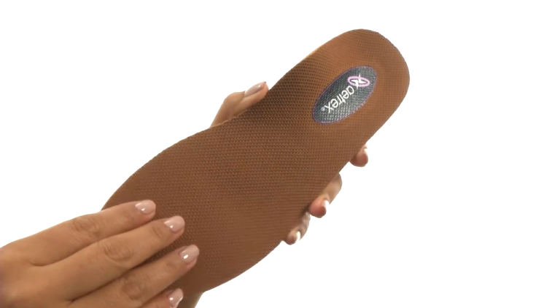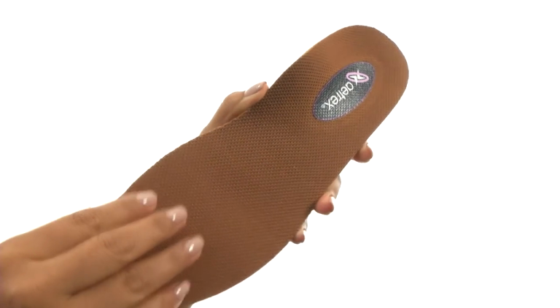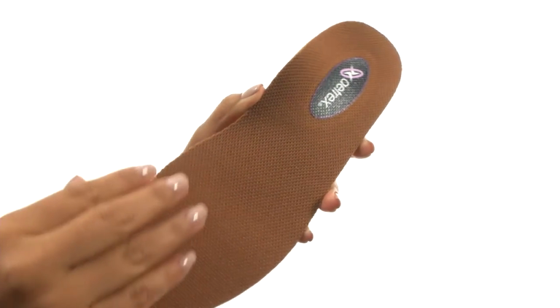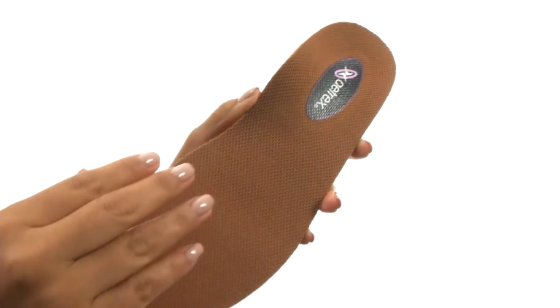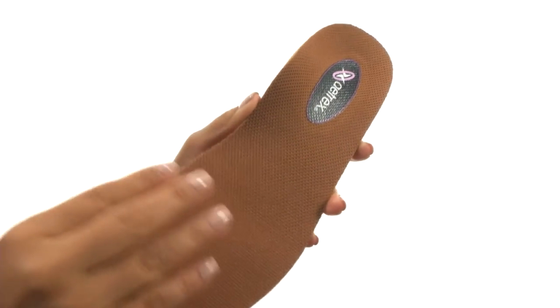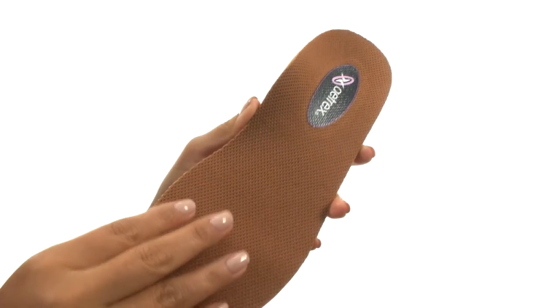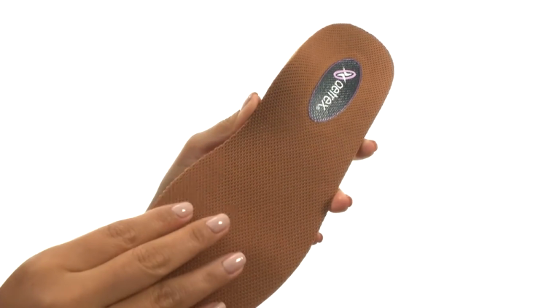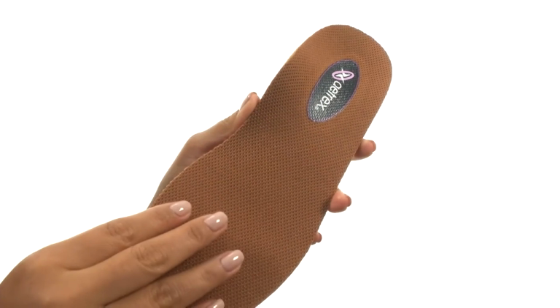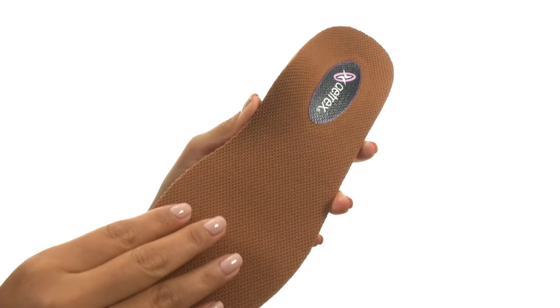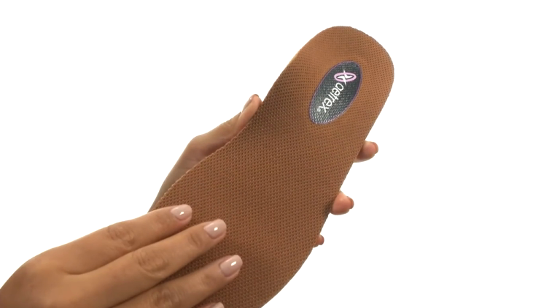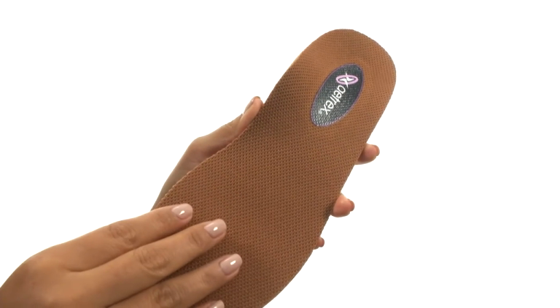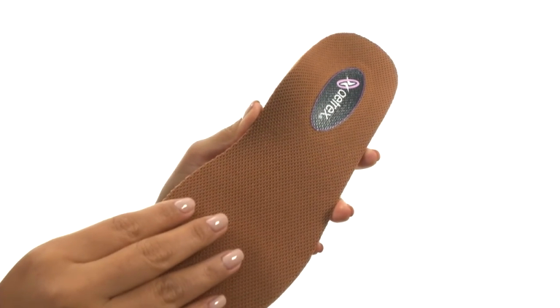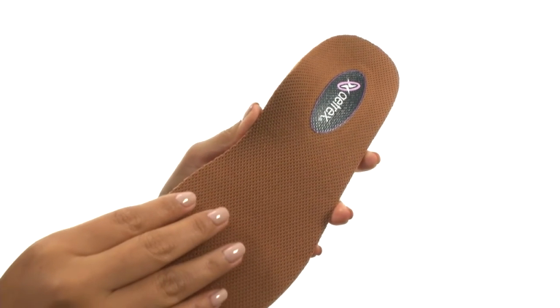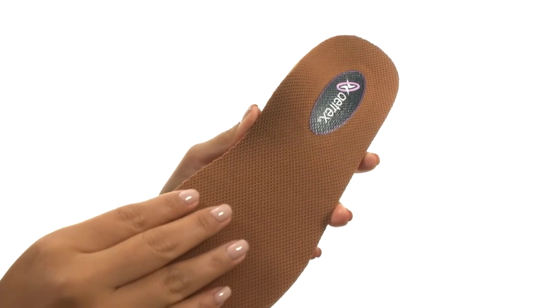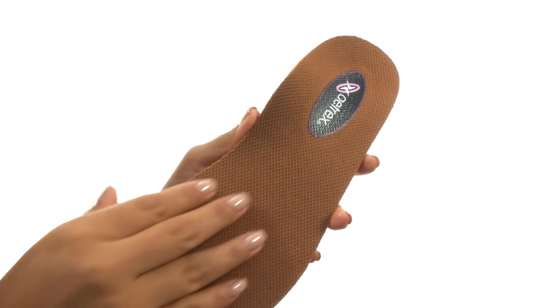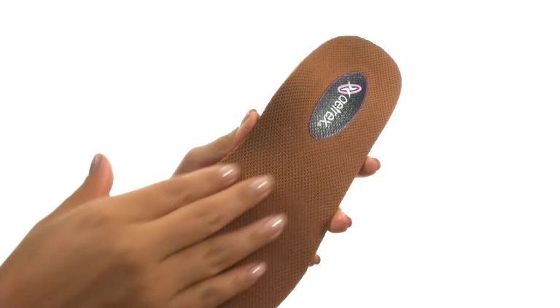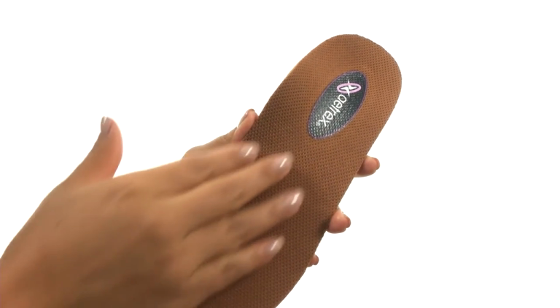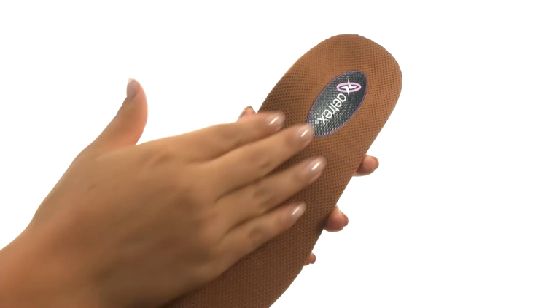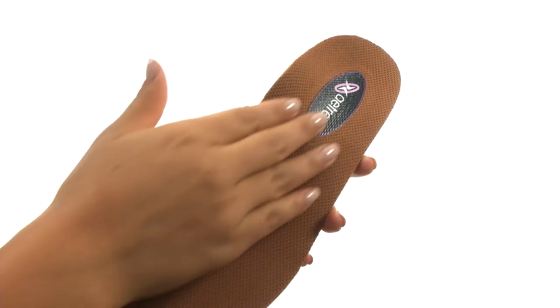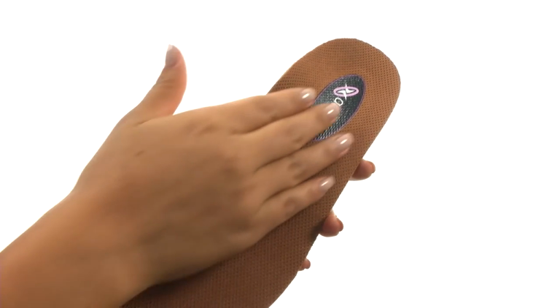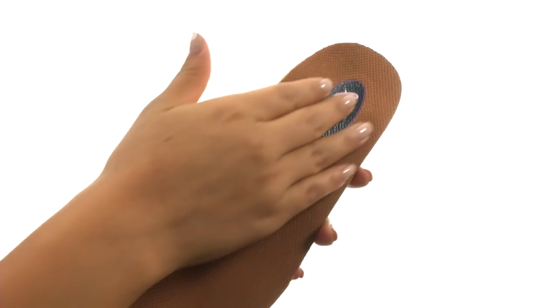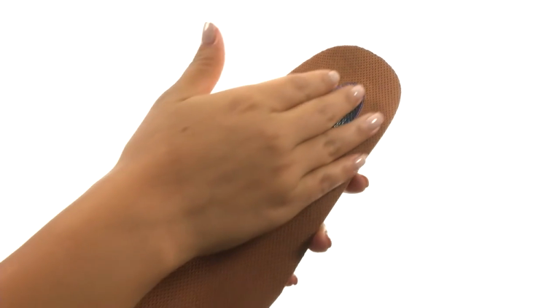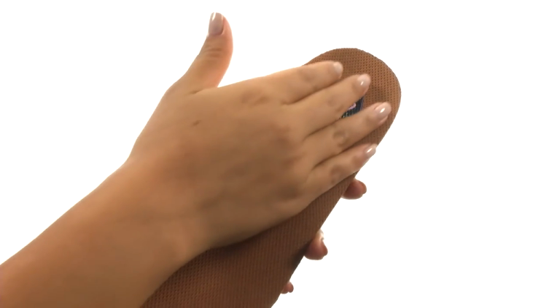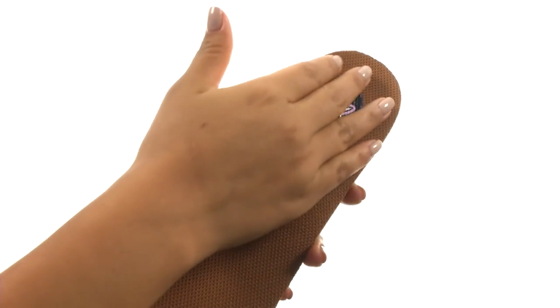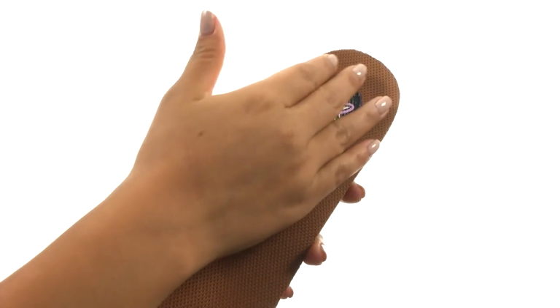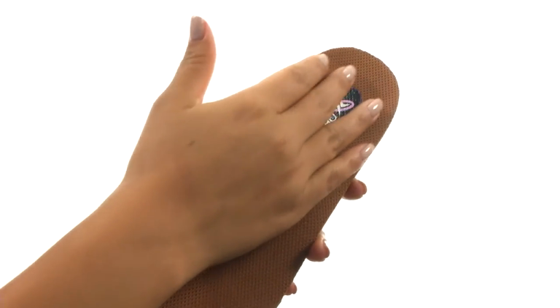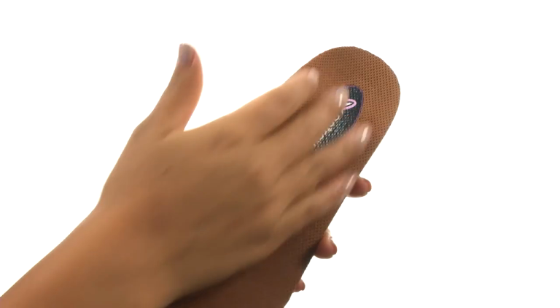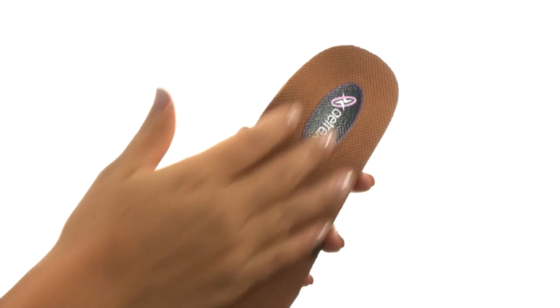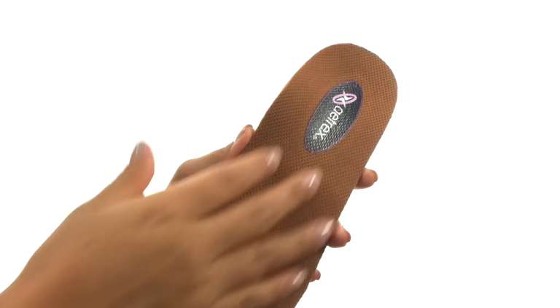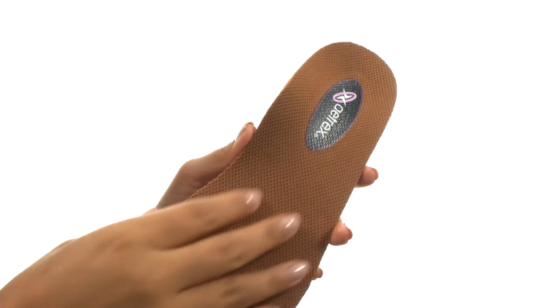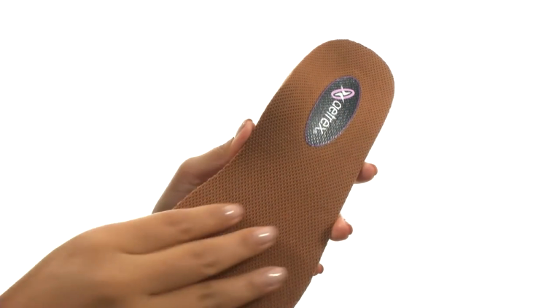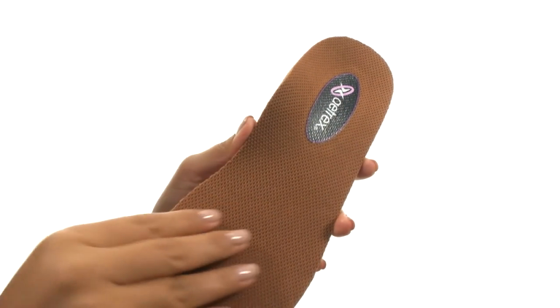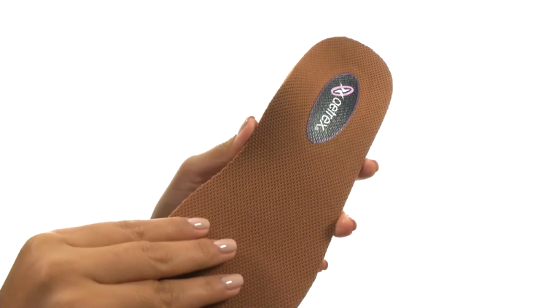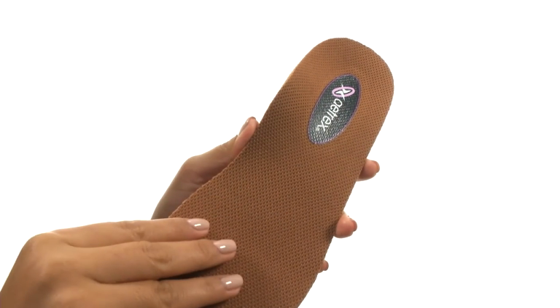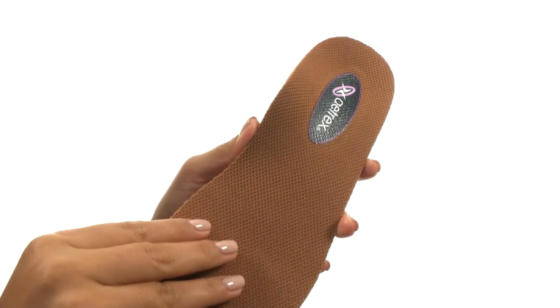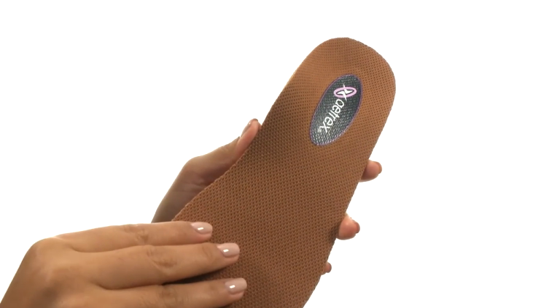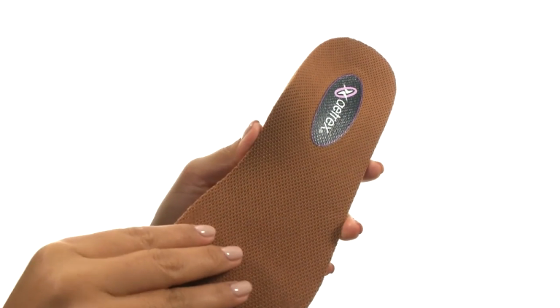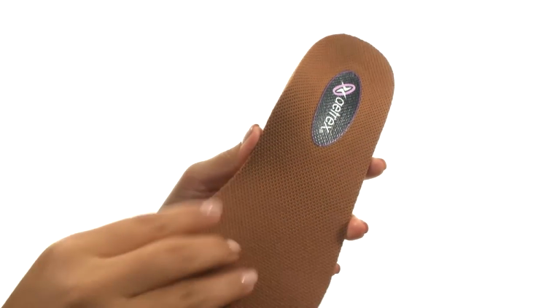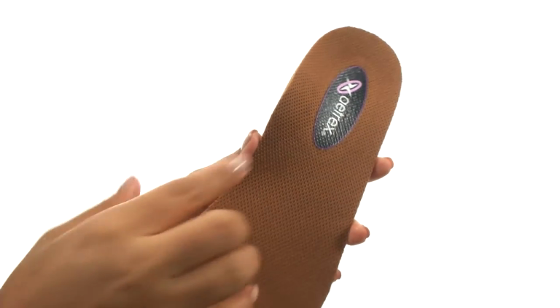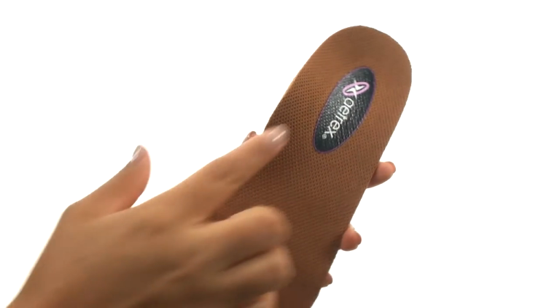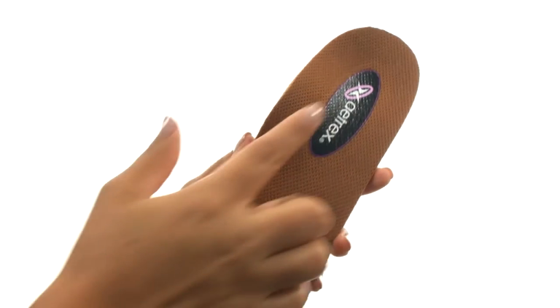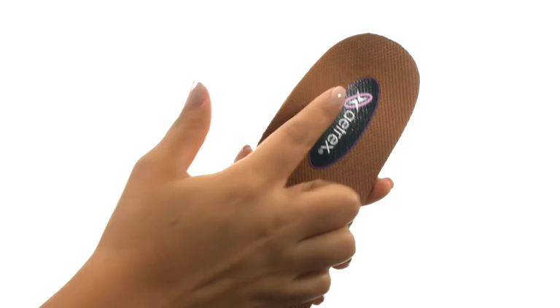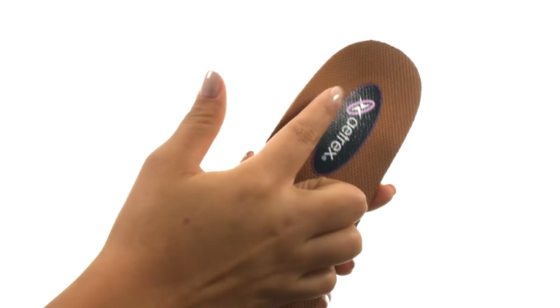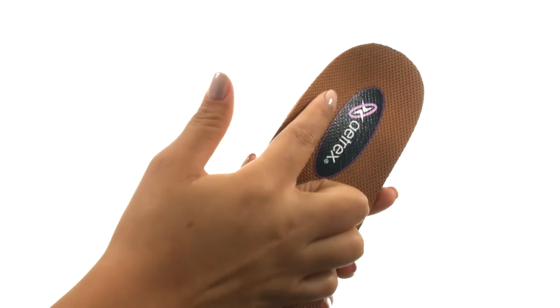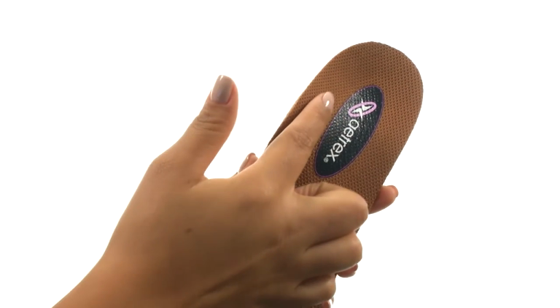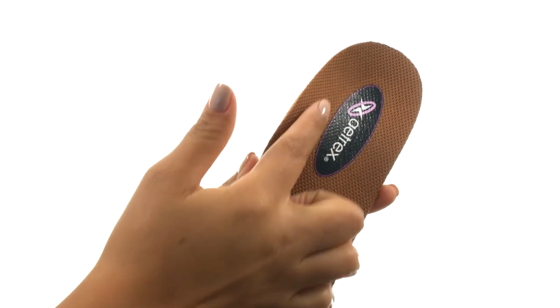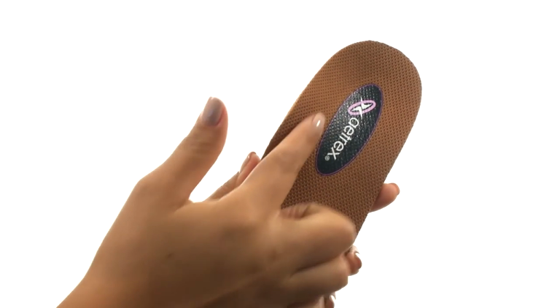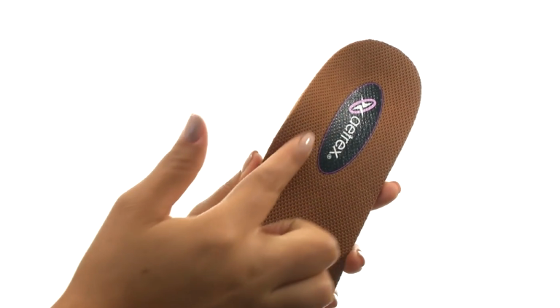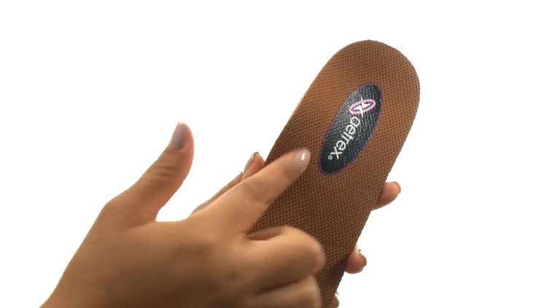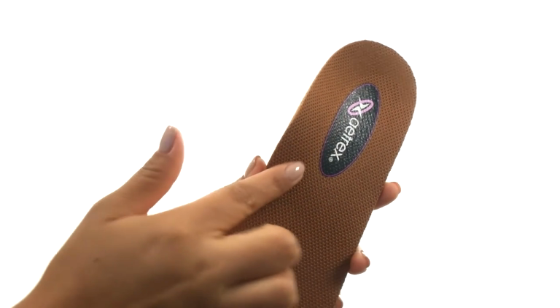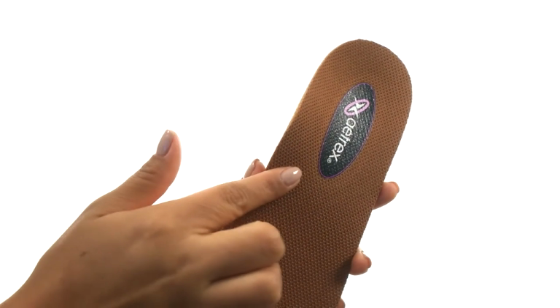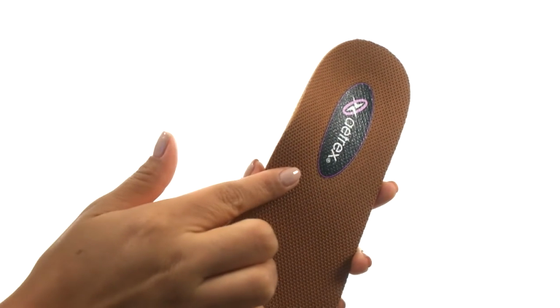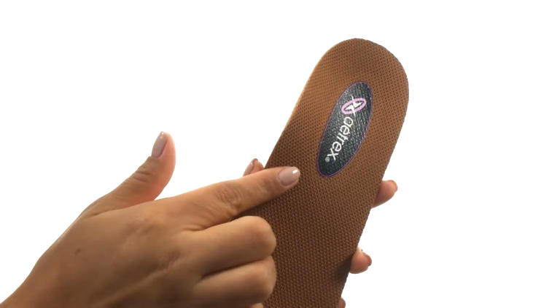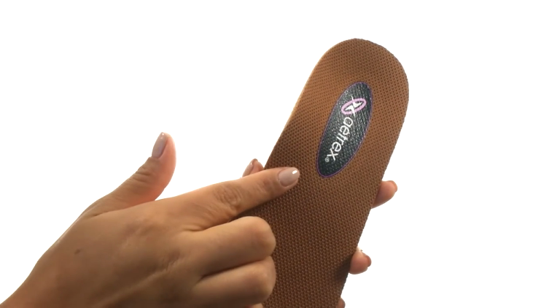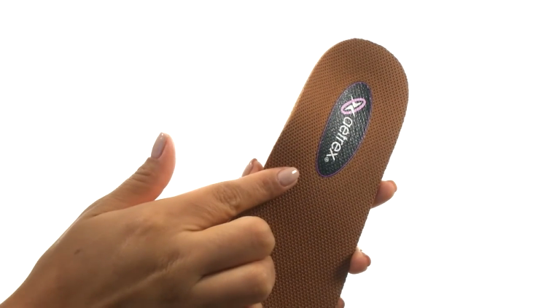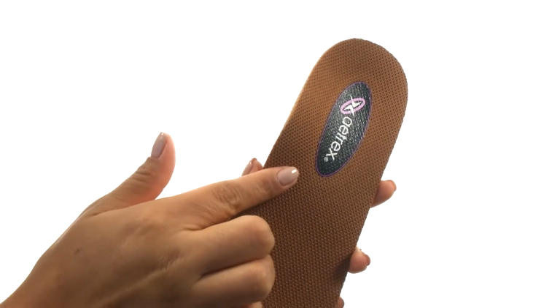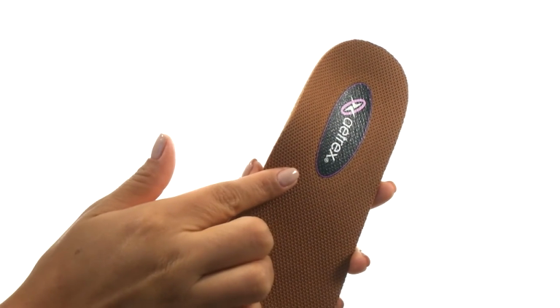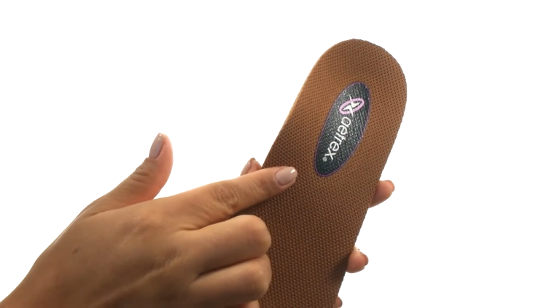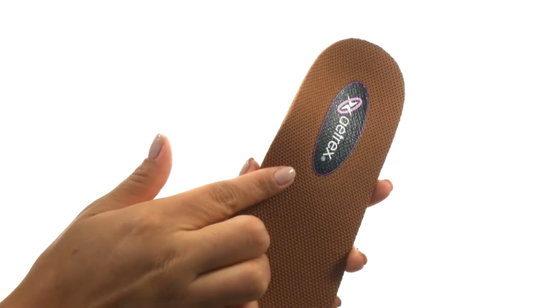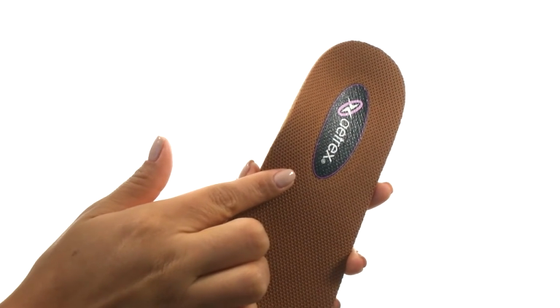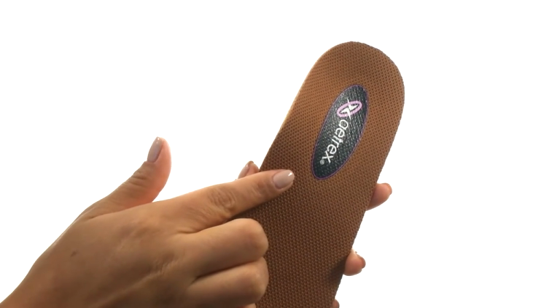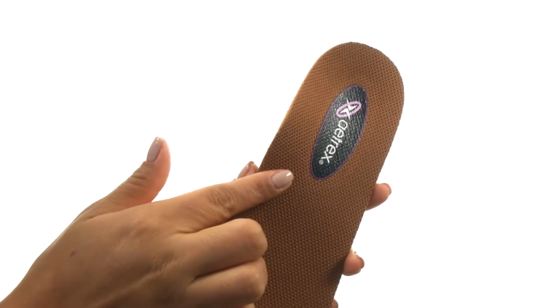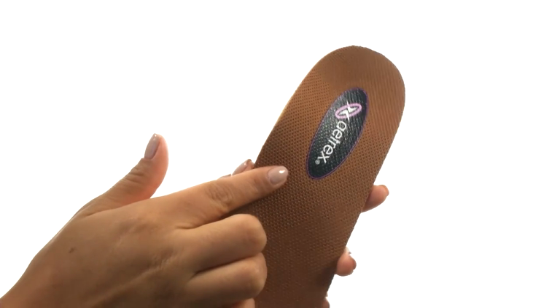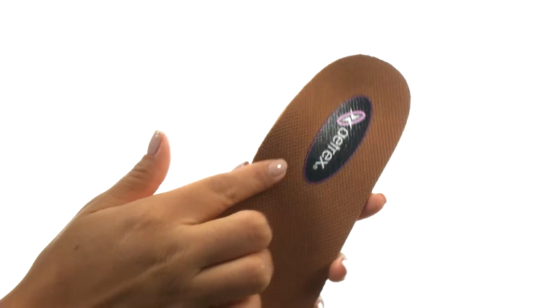They also feature the ProShock polyurethane cushioning for lasting support. The arch support helps balance and align the body.